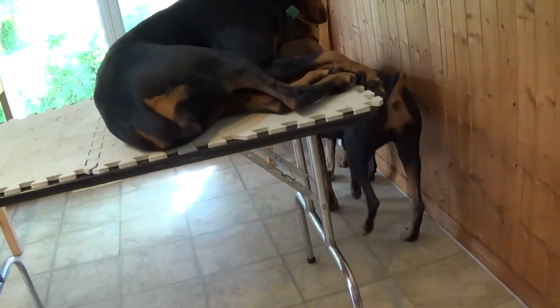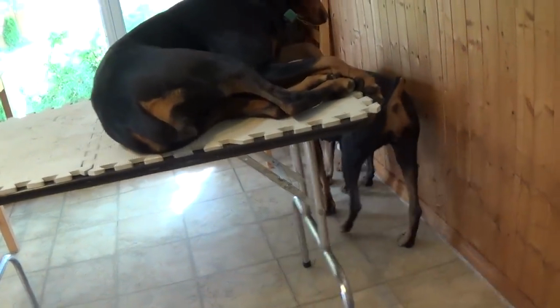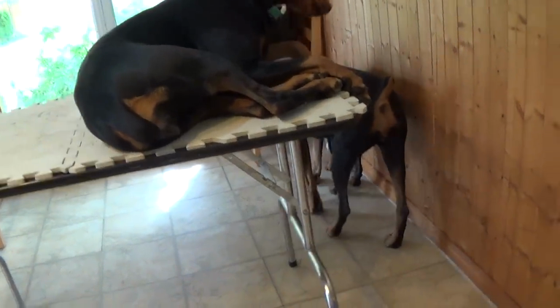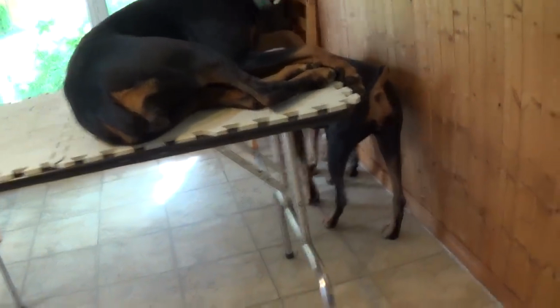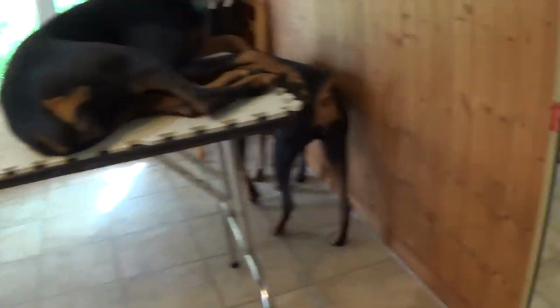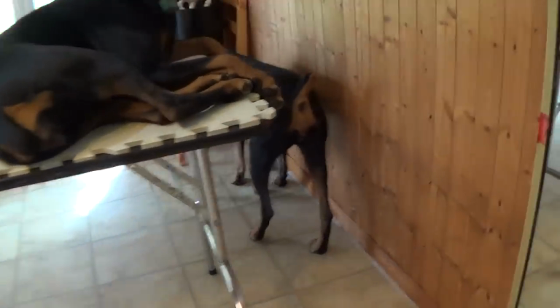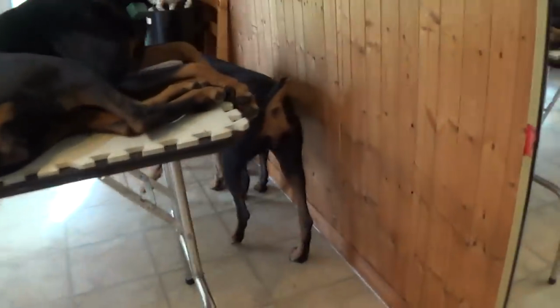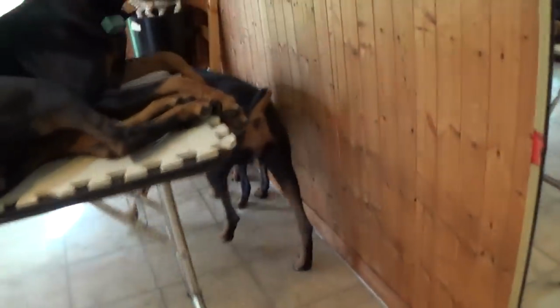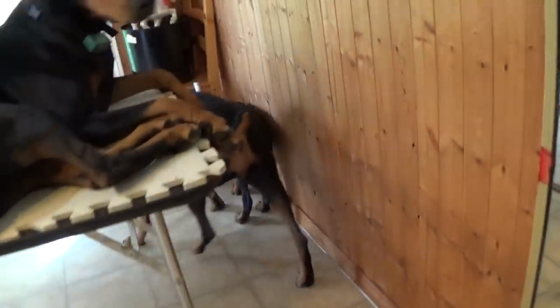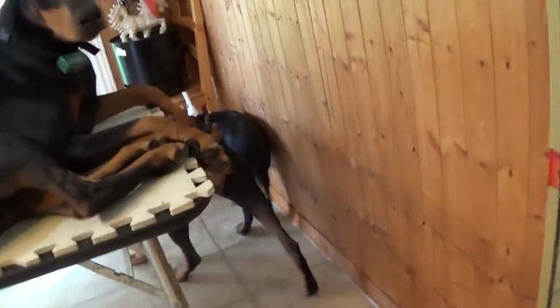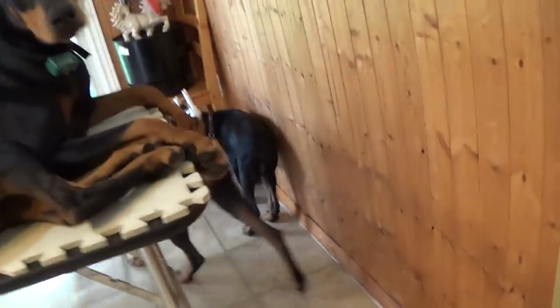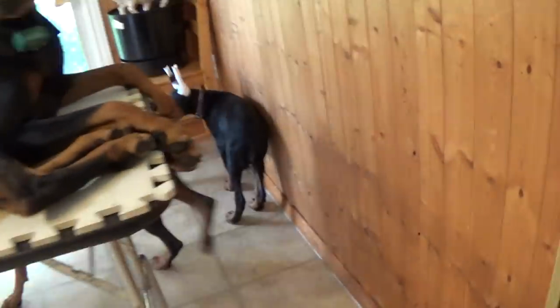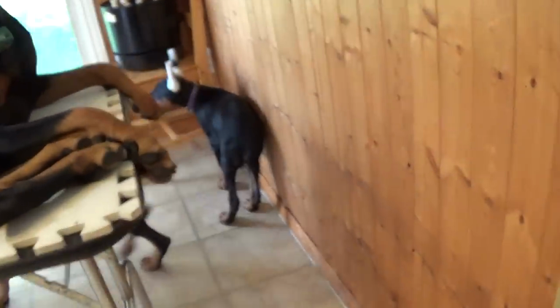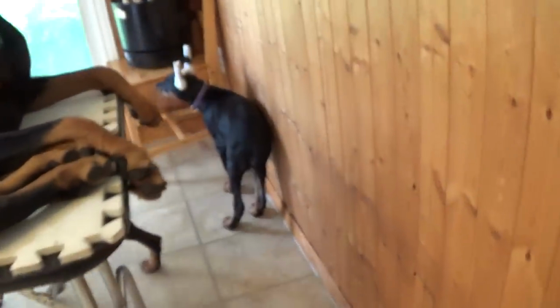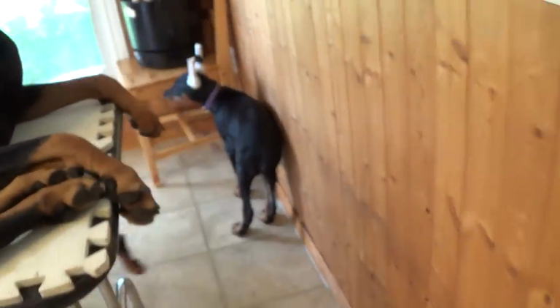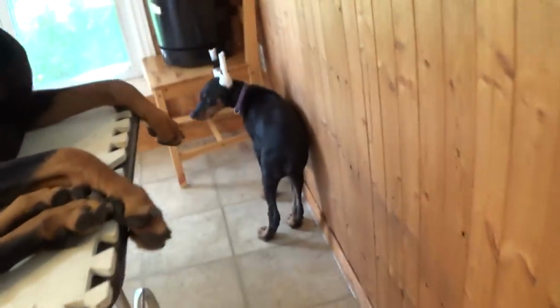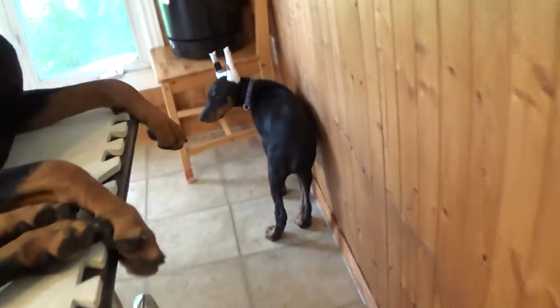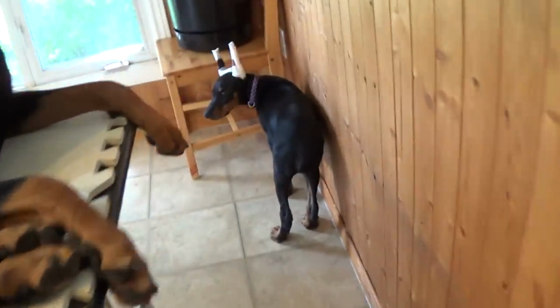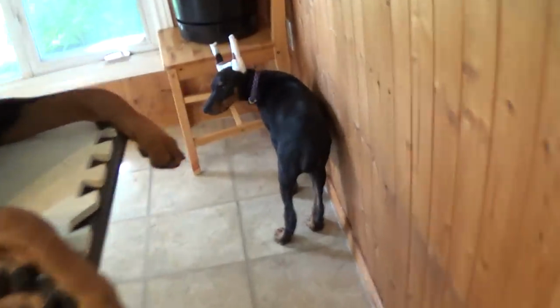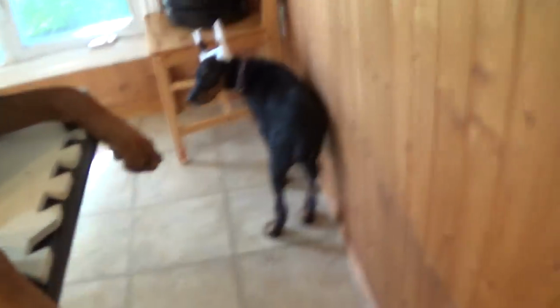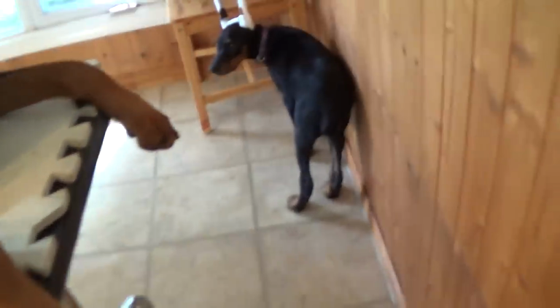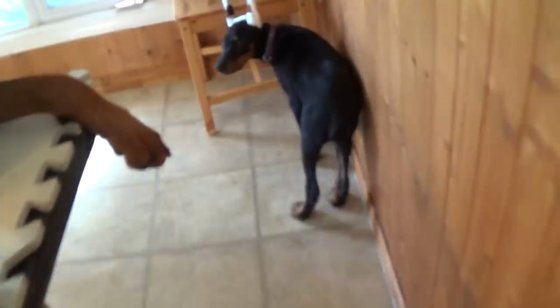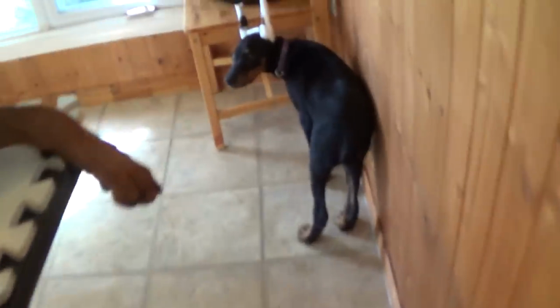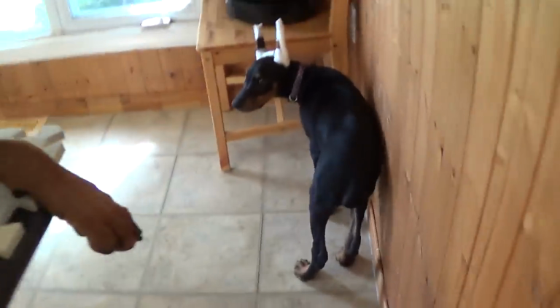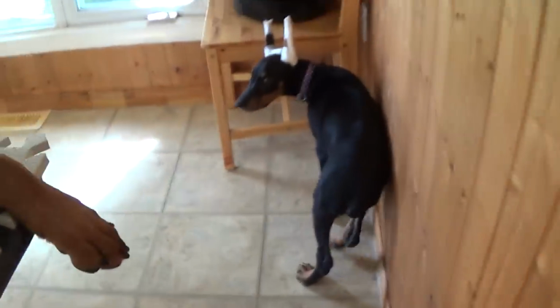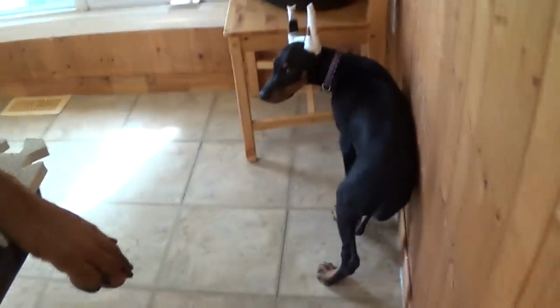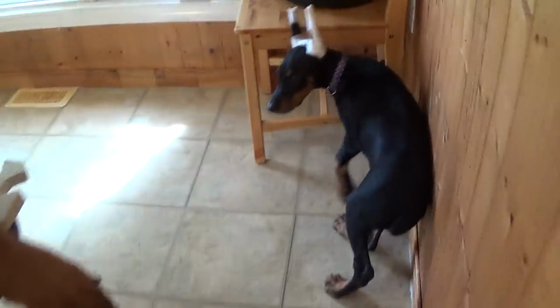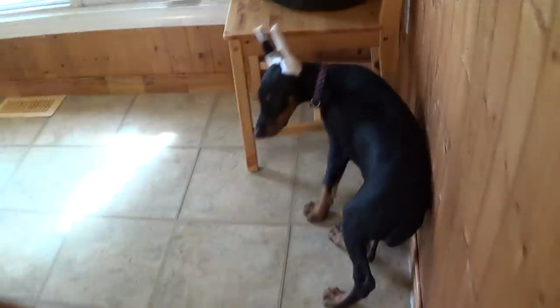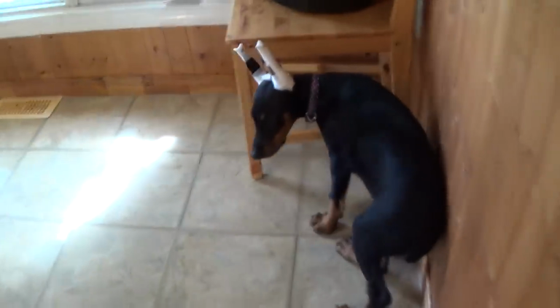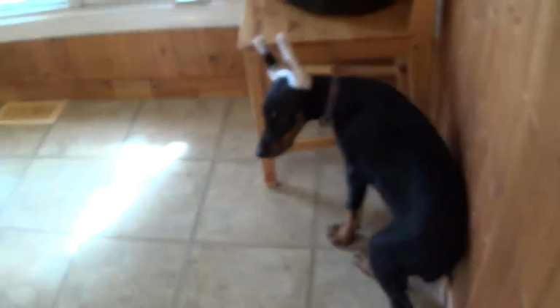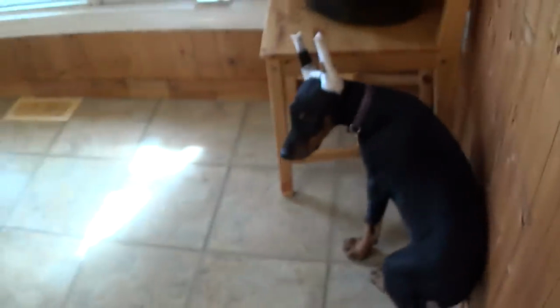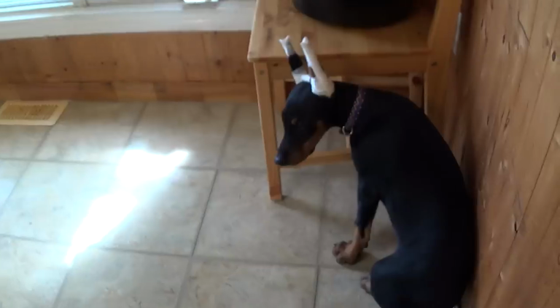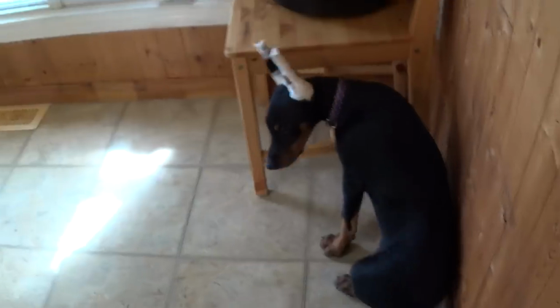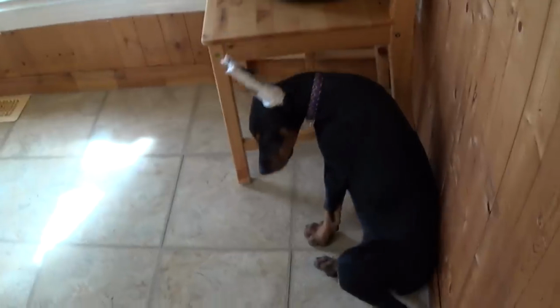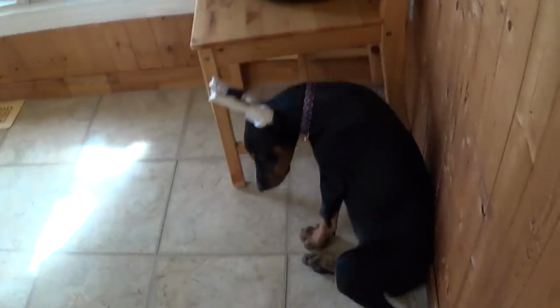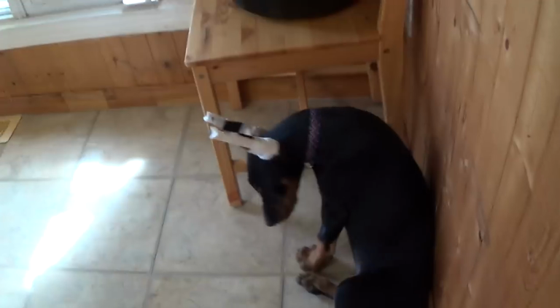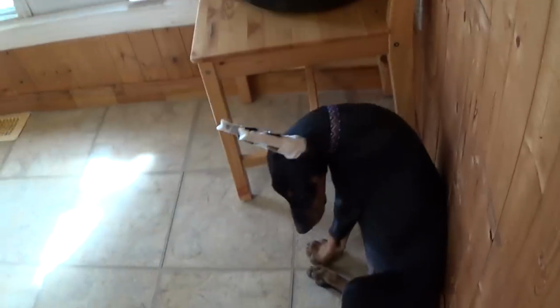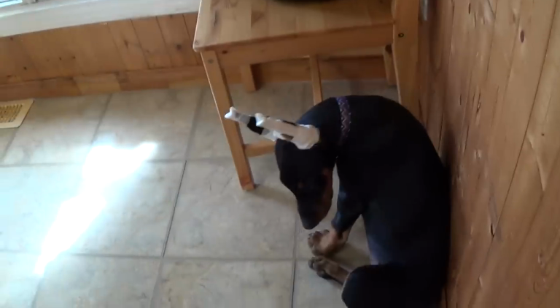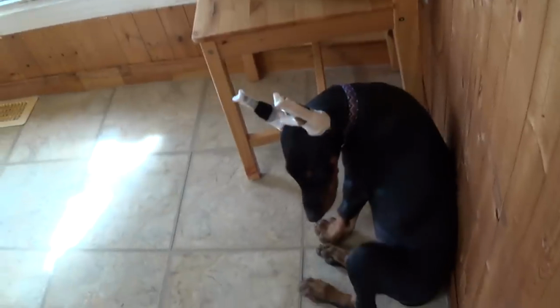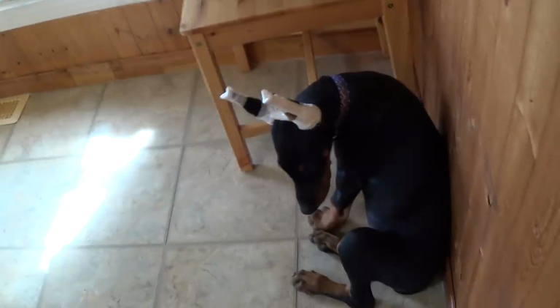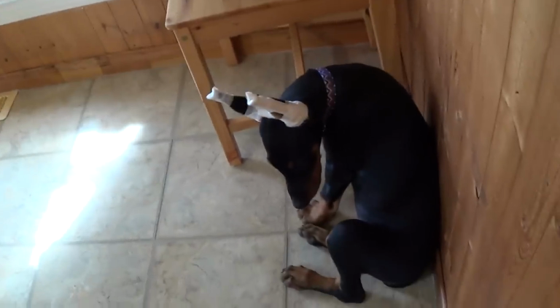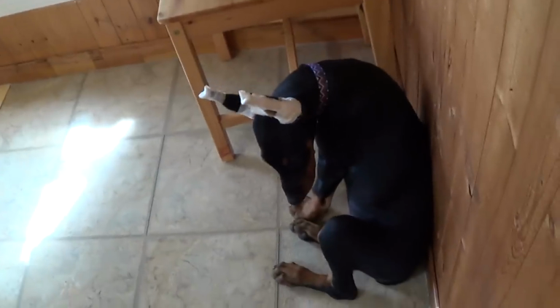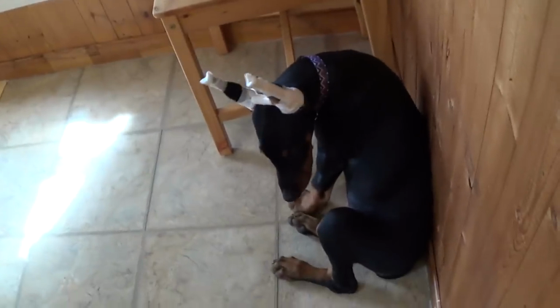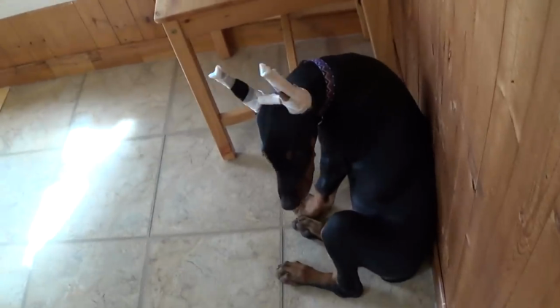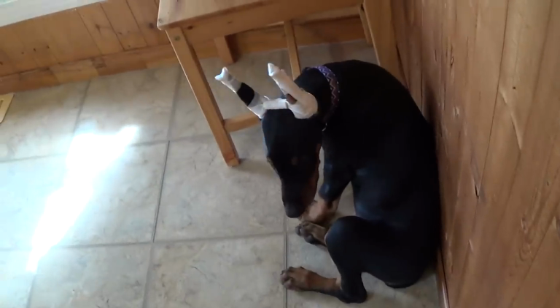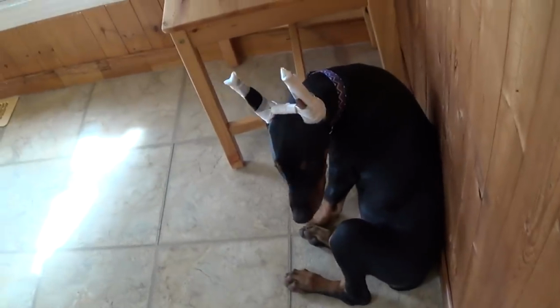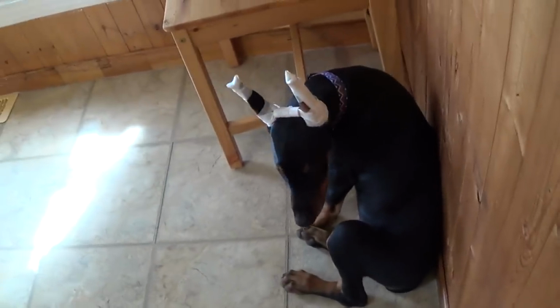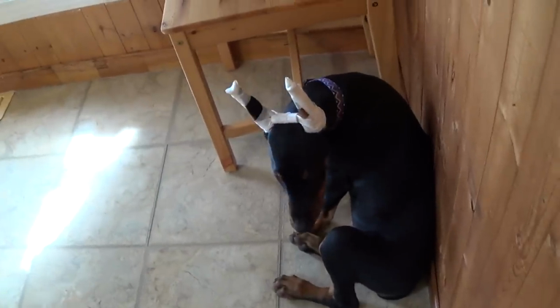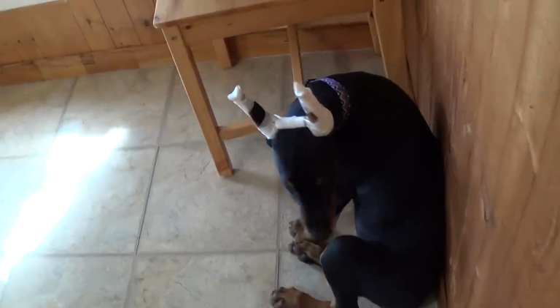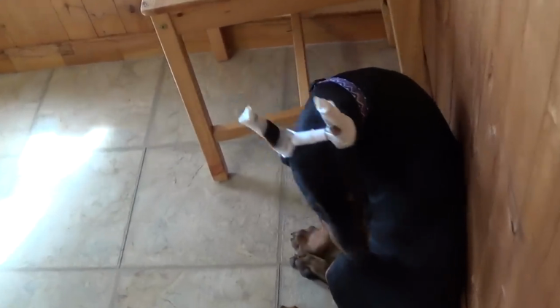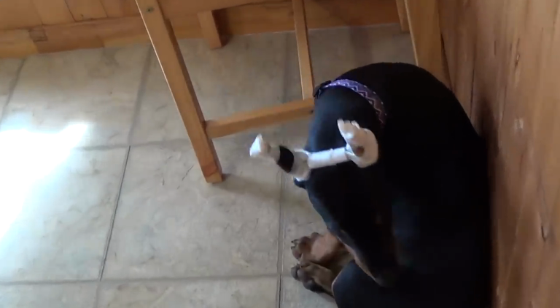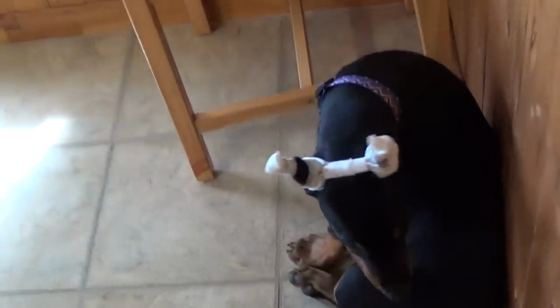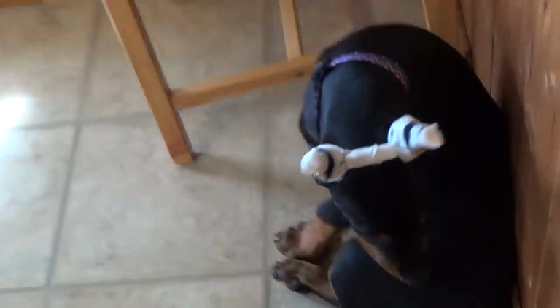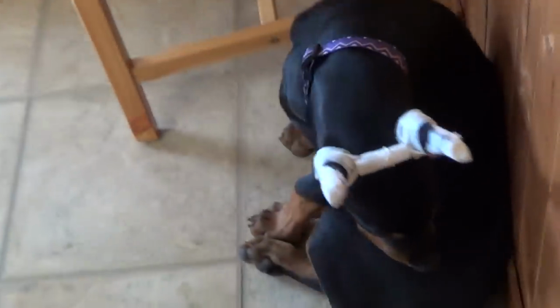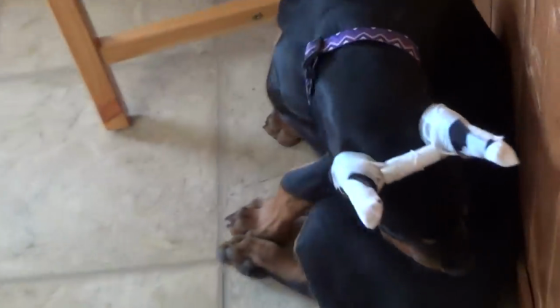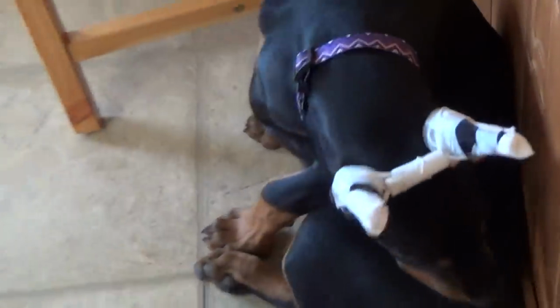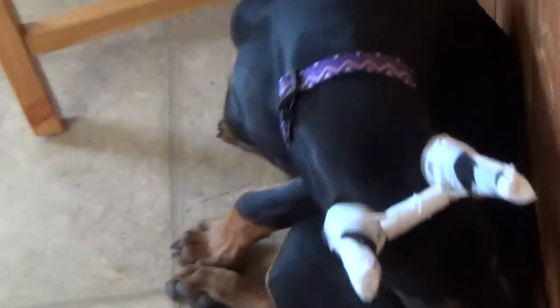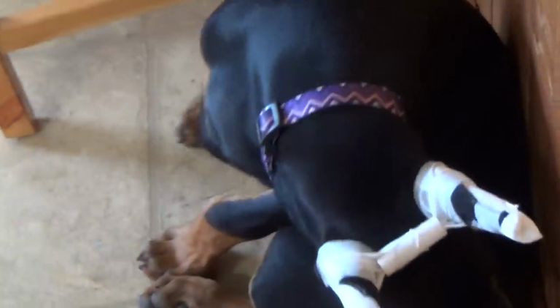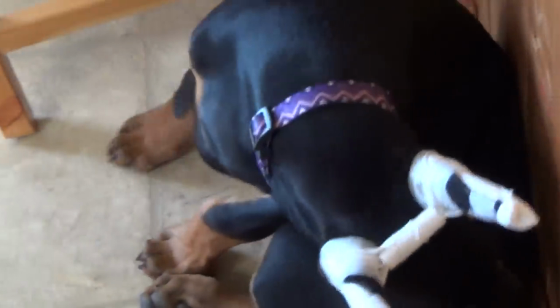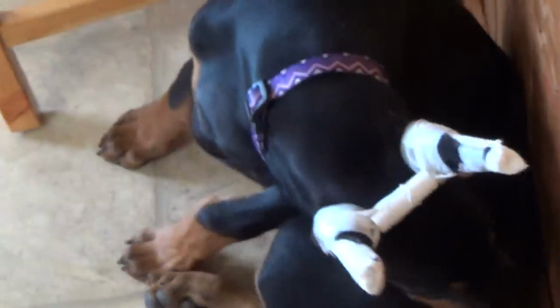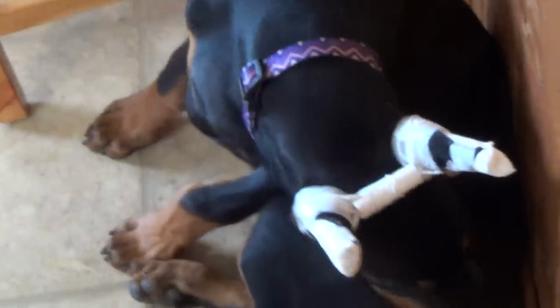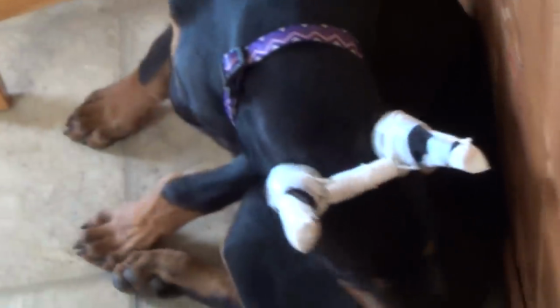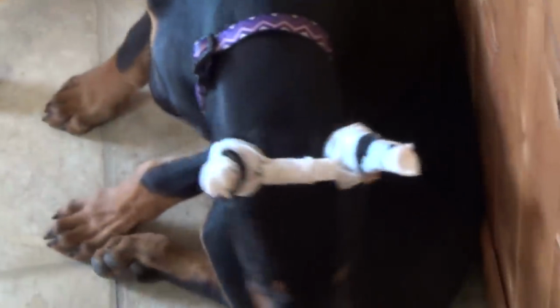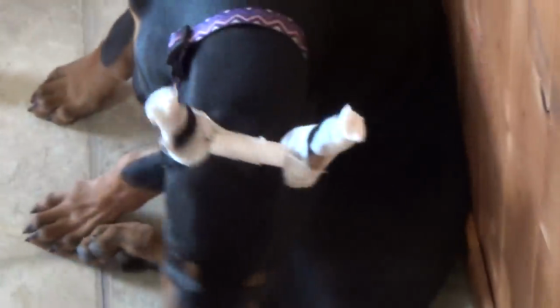We didn't give you your treat! I forgot your treat for getting on the table. Honey Bun, are you tired? Come here — your treat. For being so good.